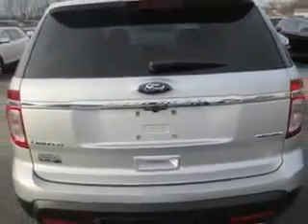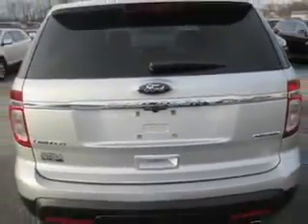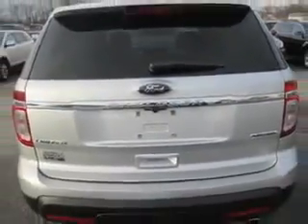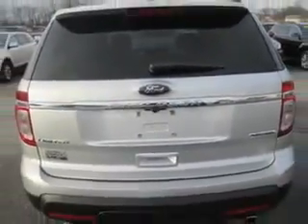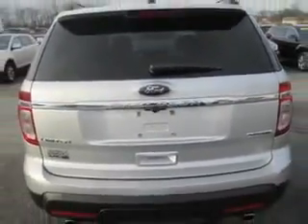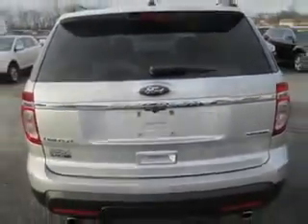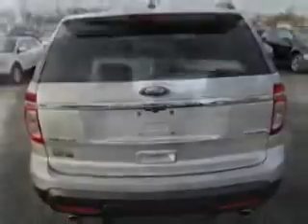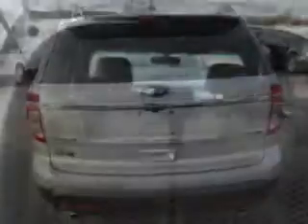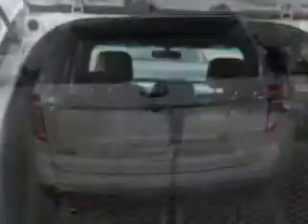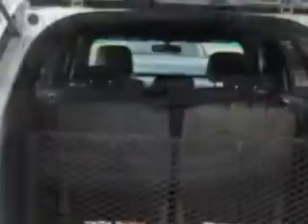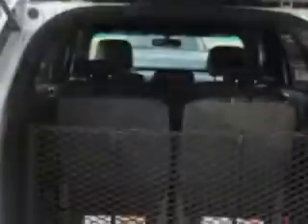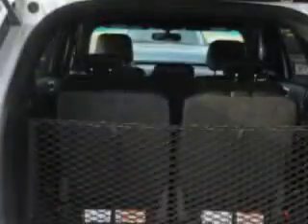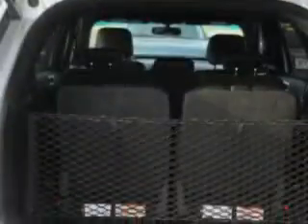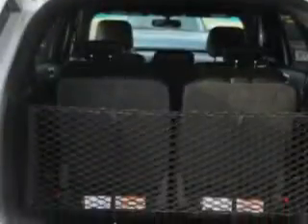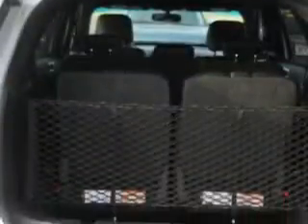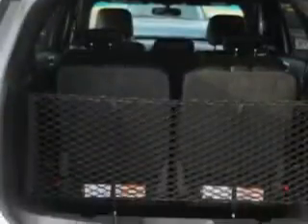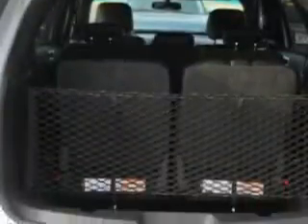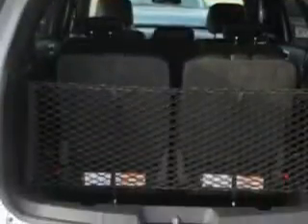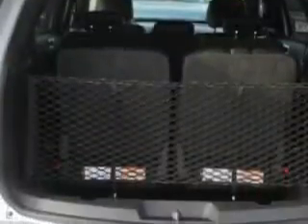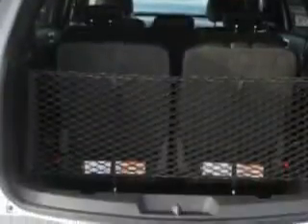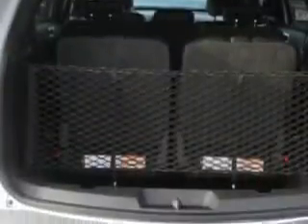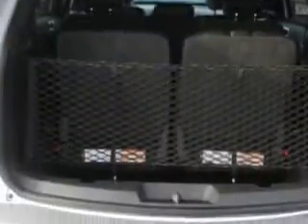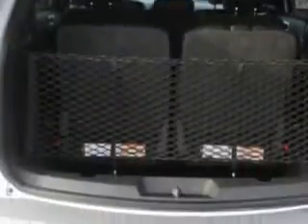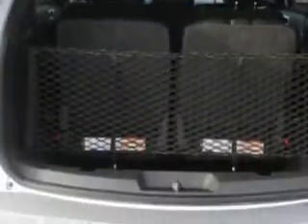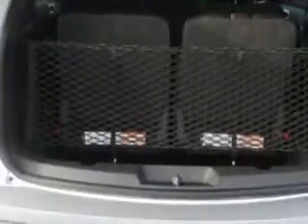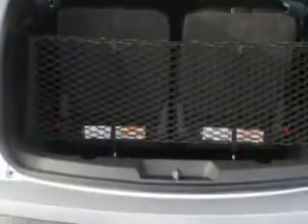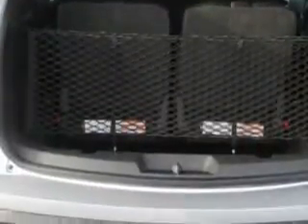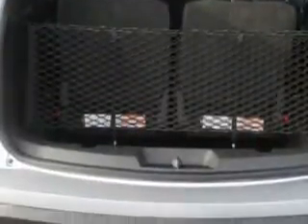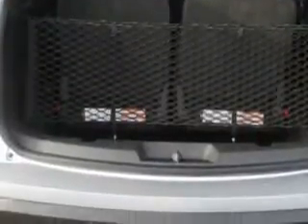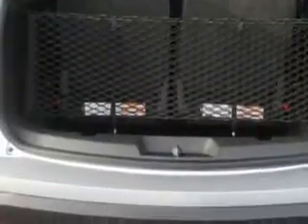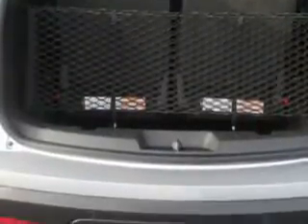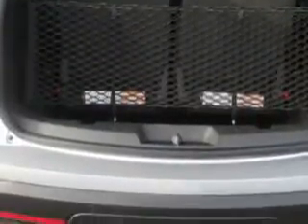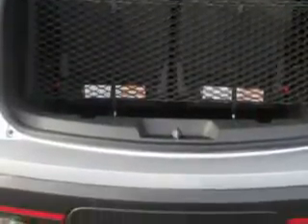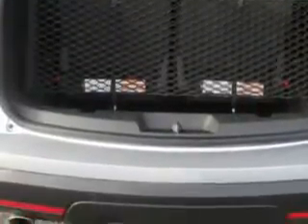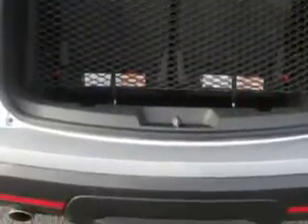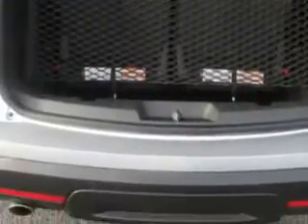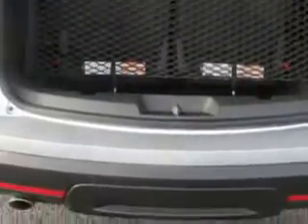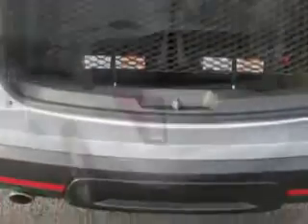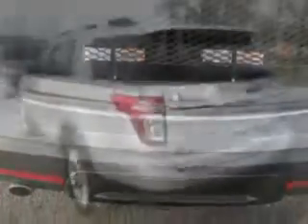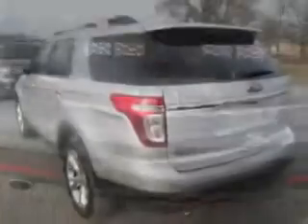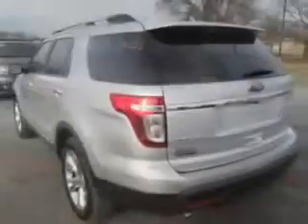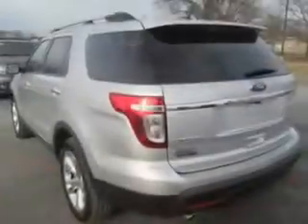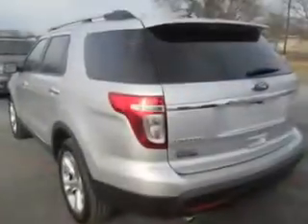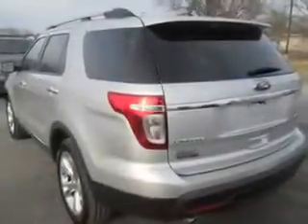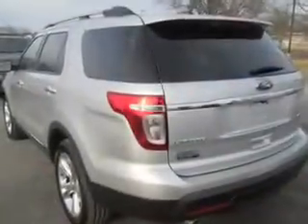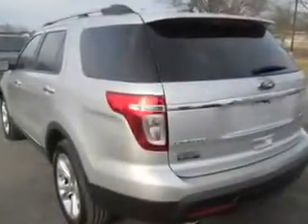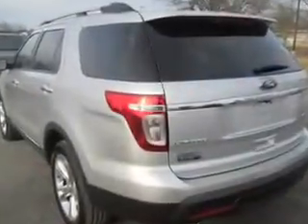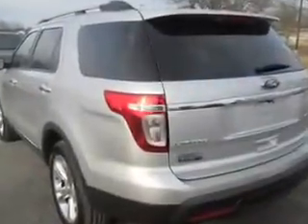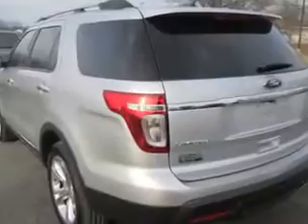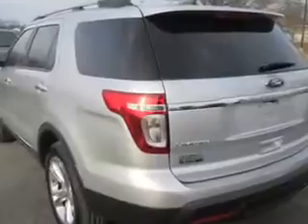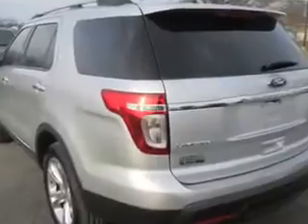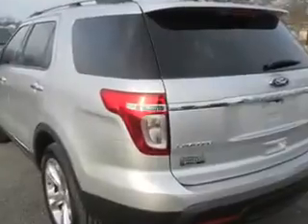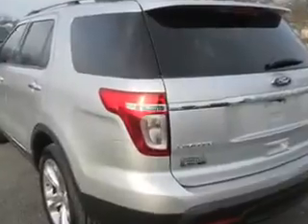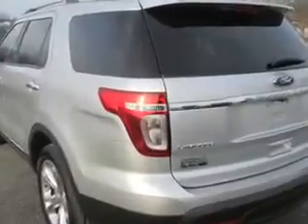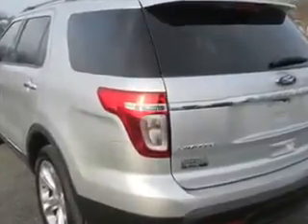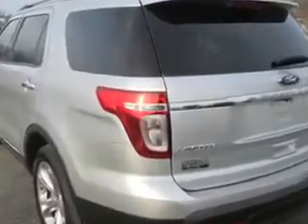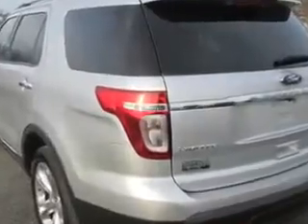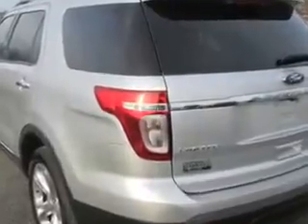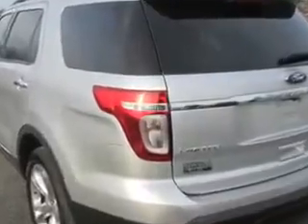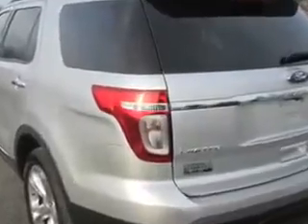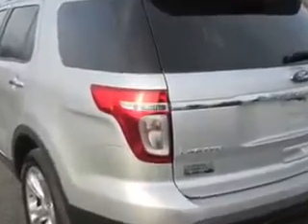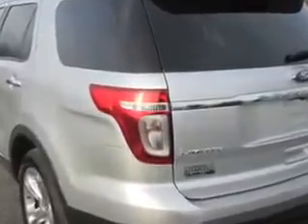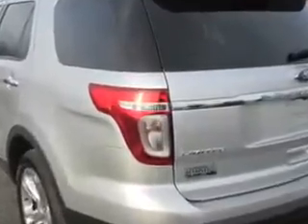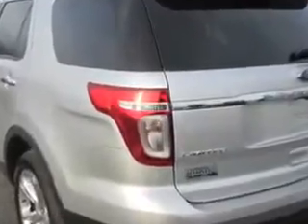Check out the Ingot Silver Metallic 2013 Ford Explorer SUV Limited, equipped with a 6-cylinder engine and an automatic transmission.